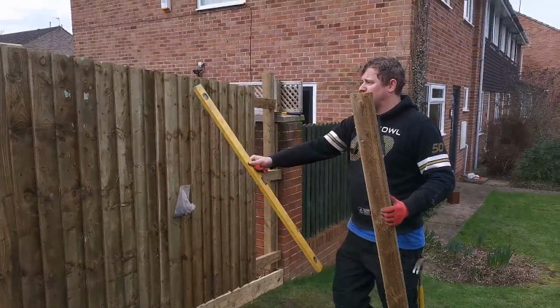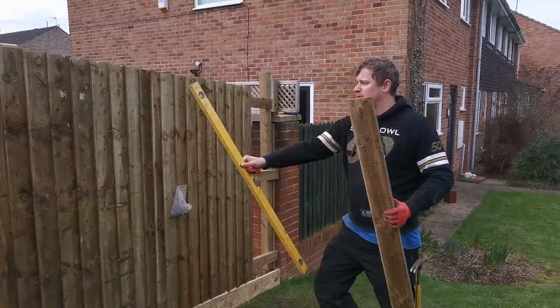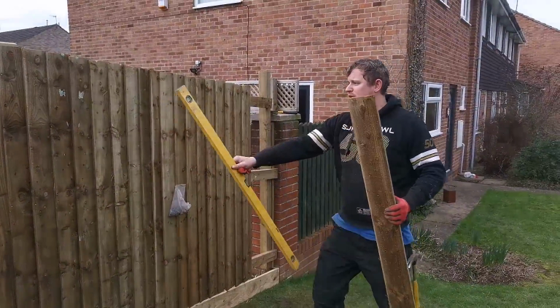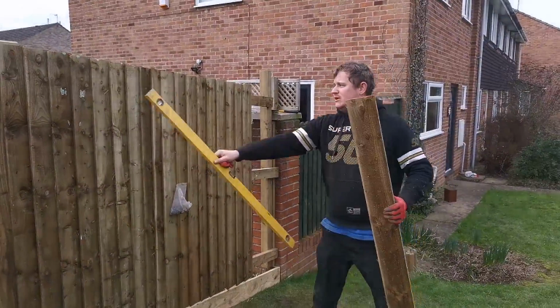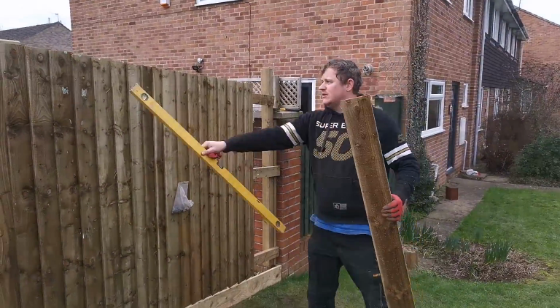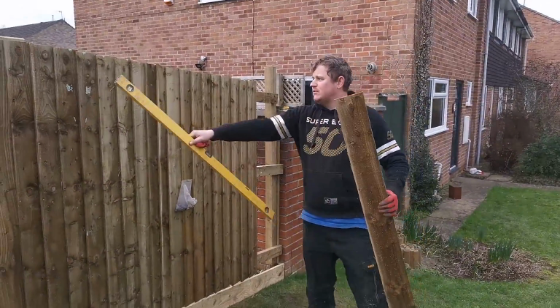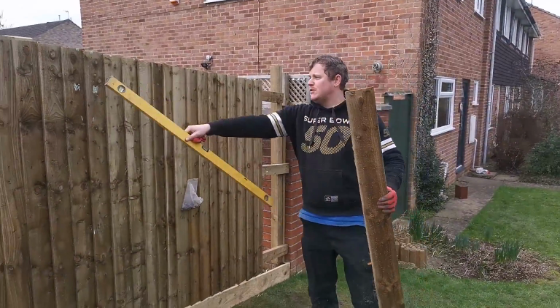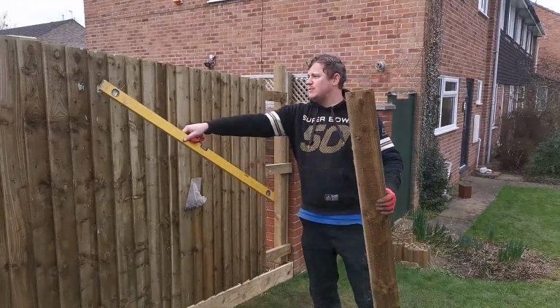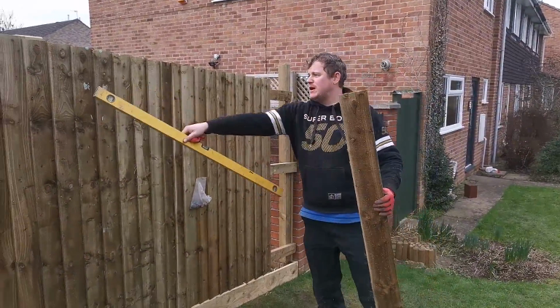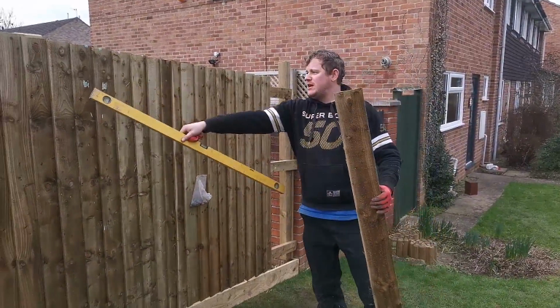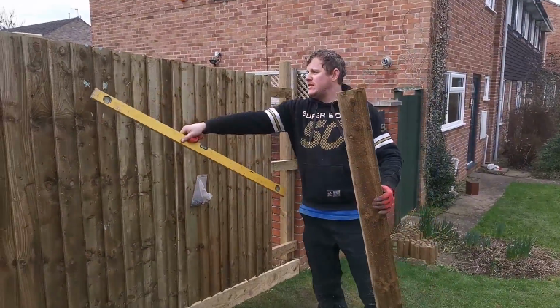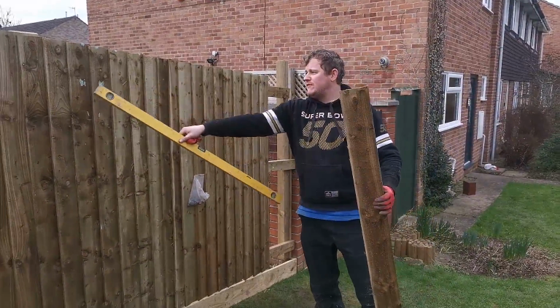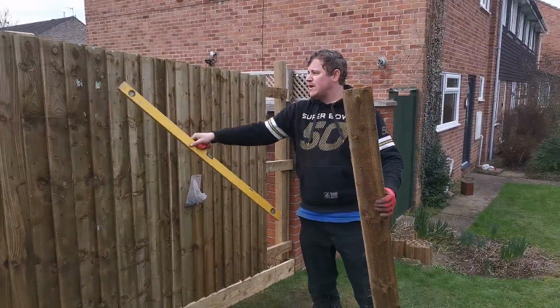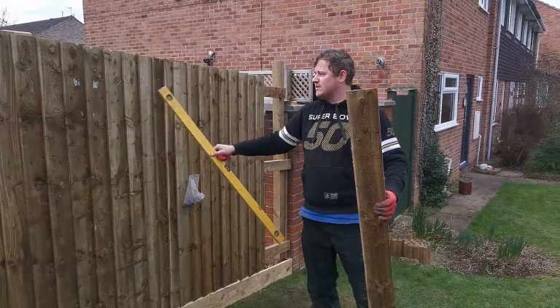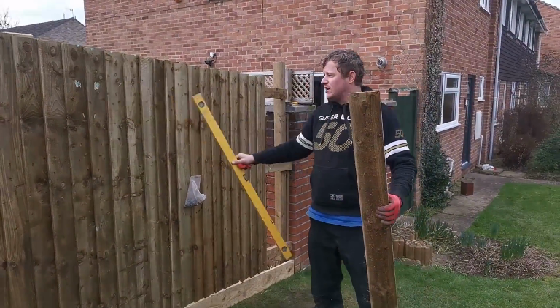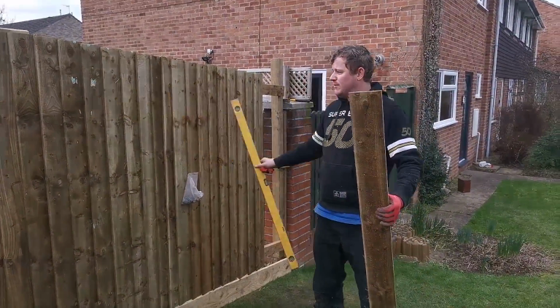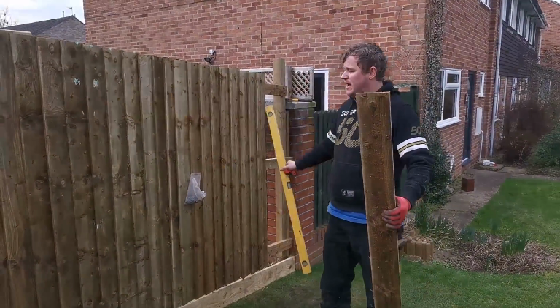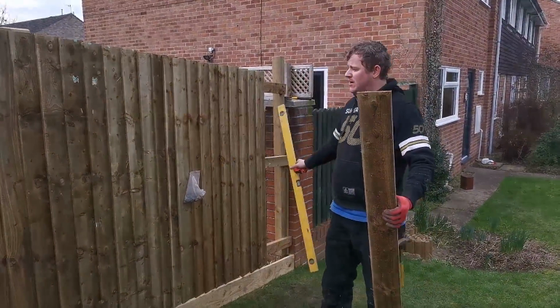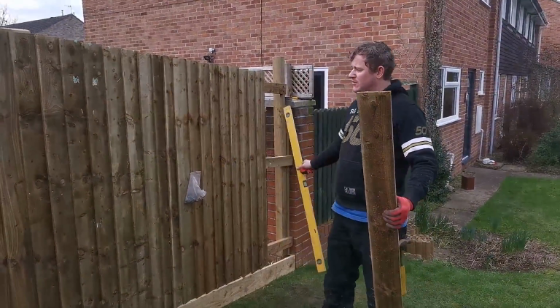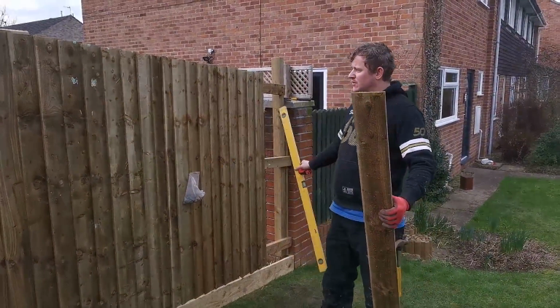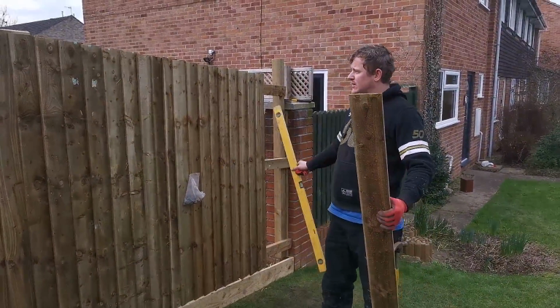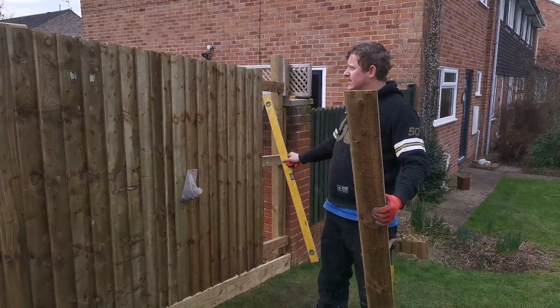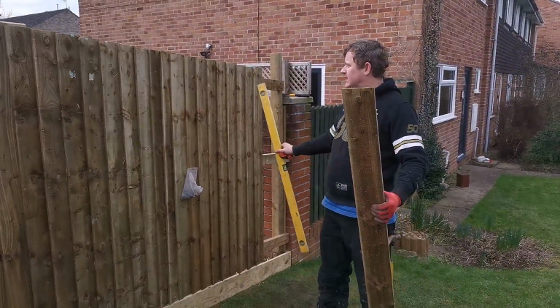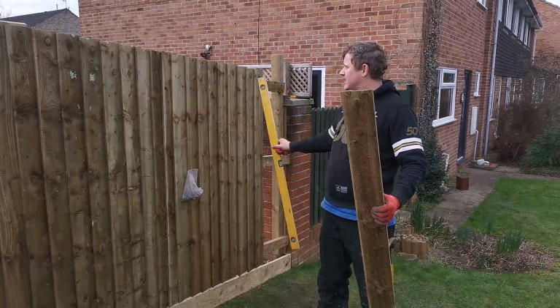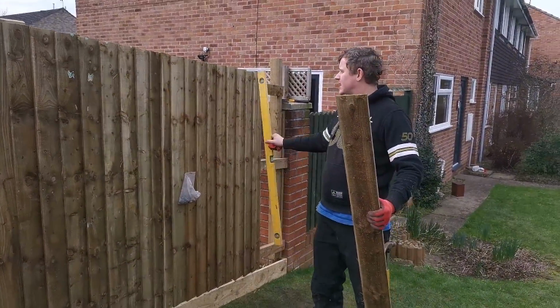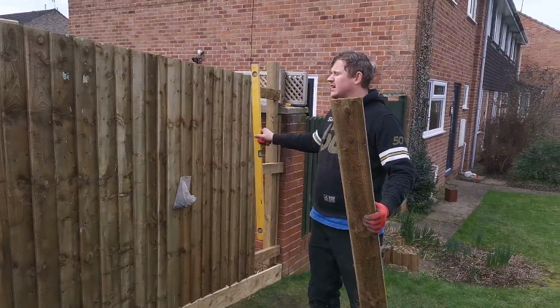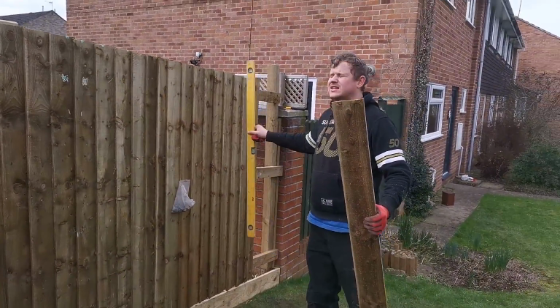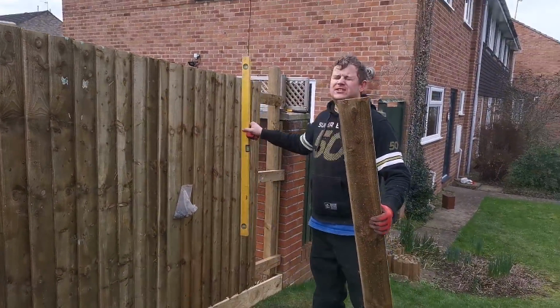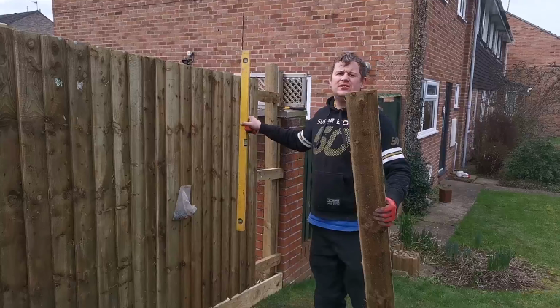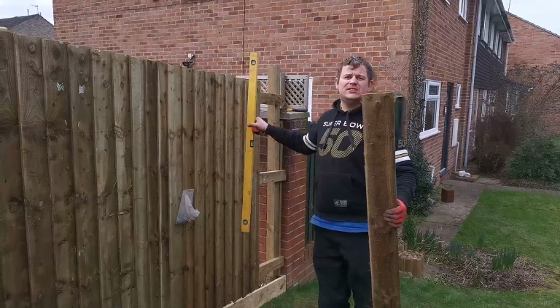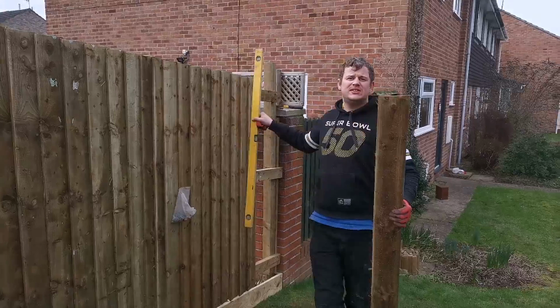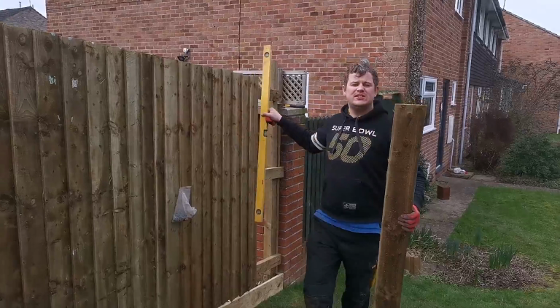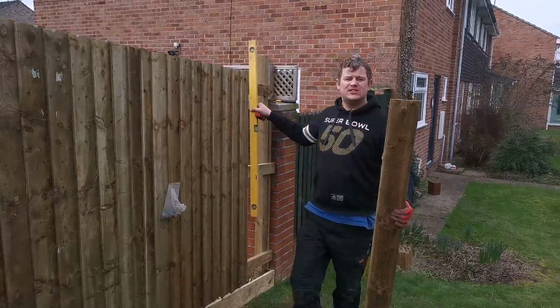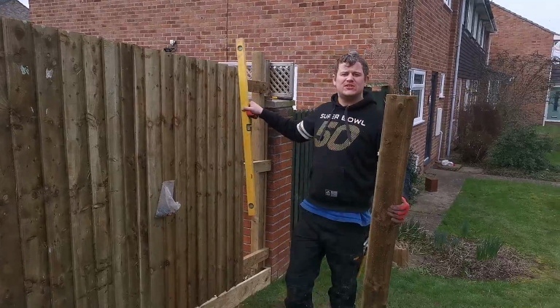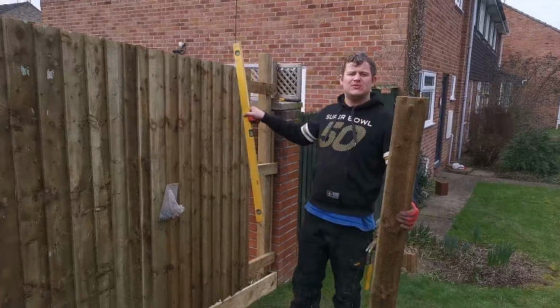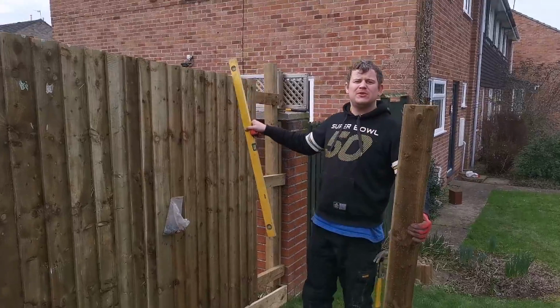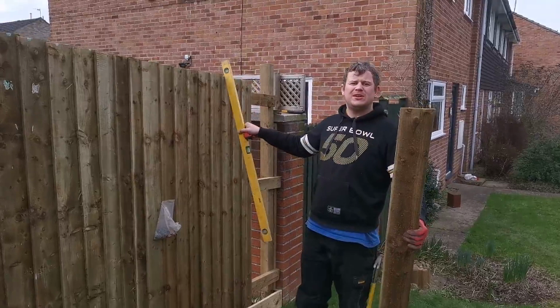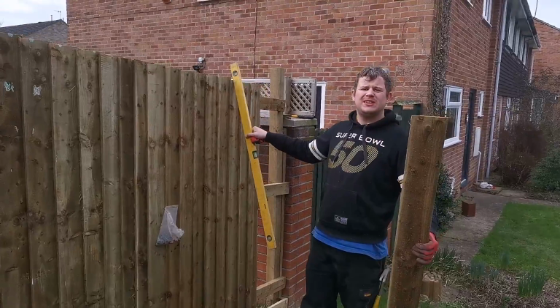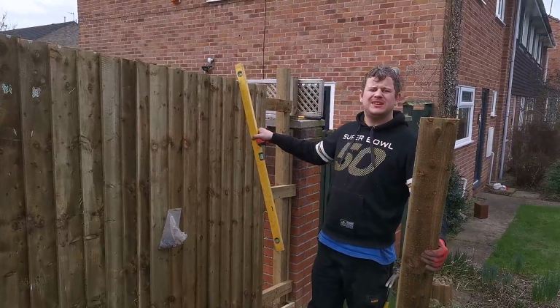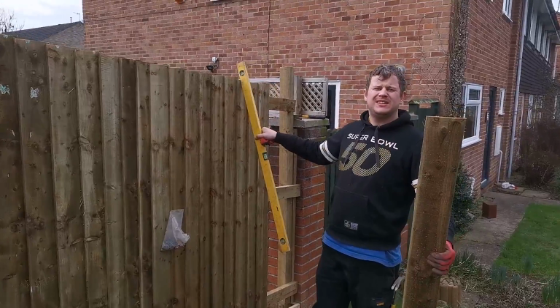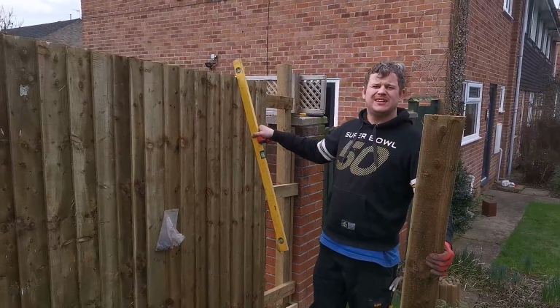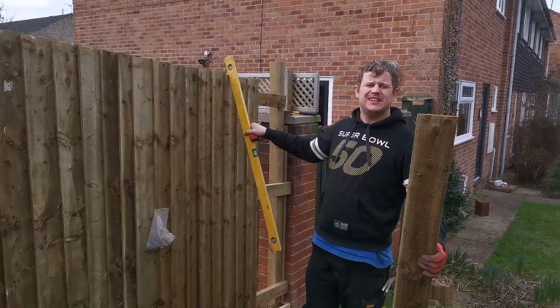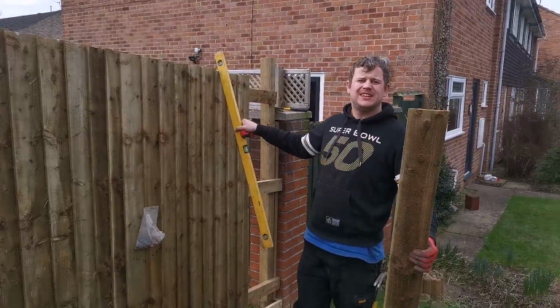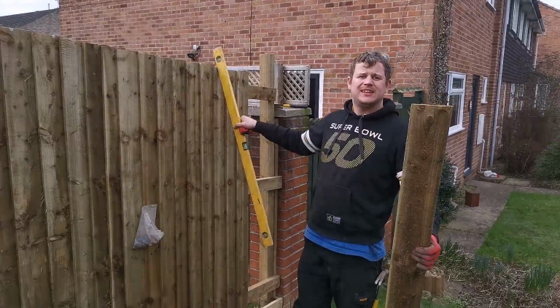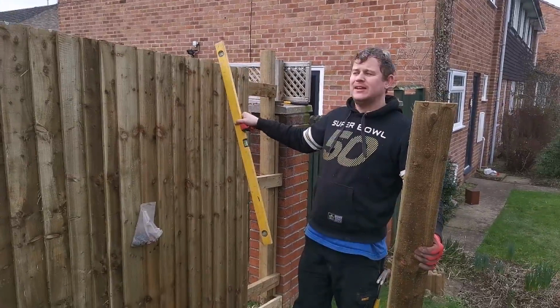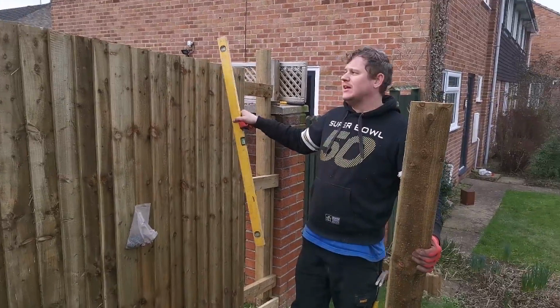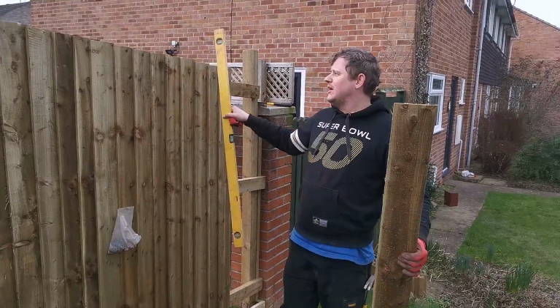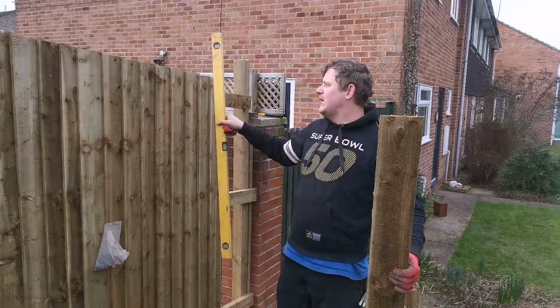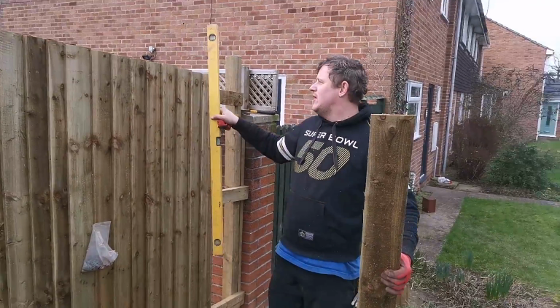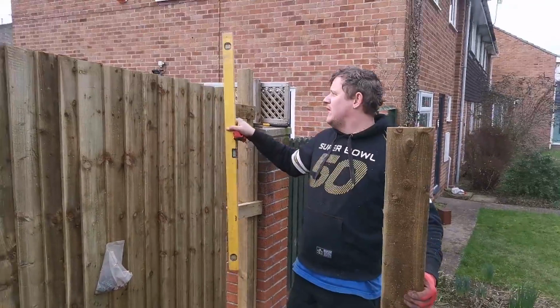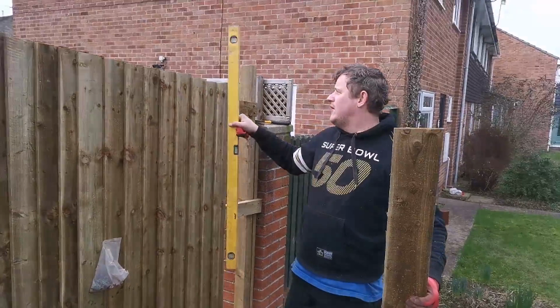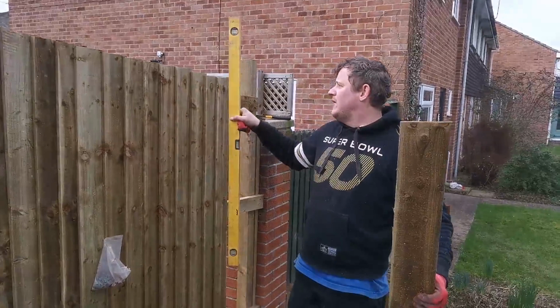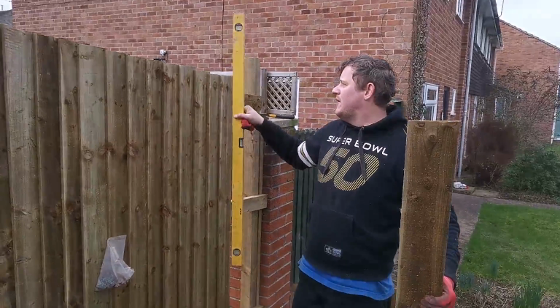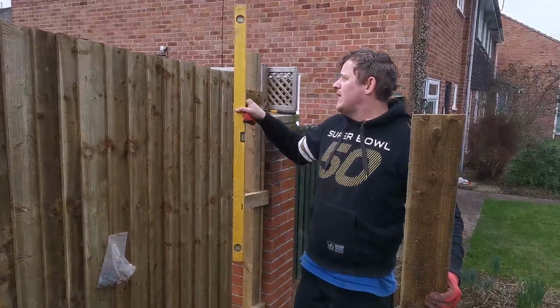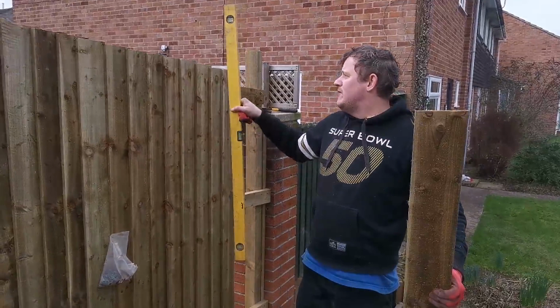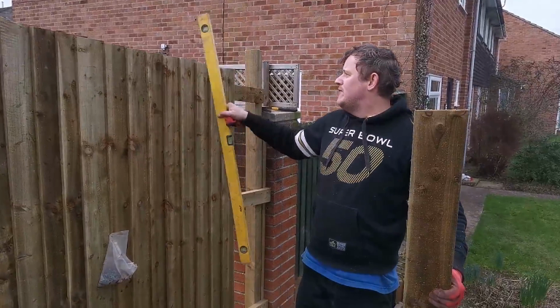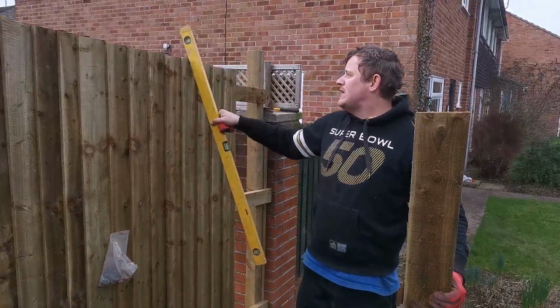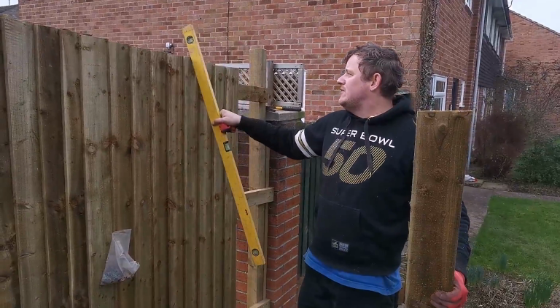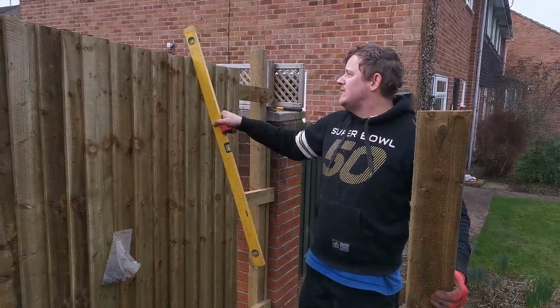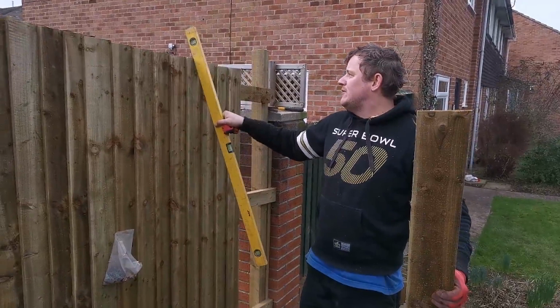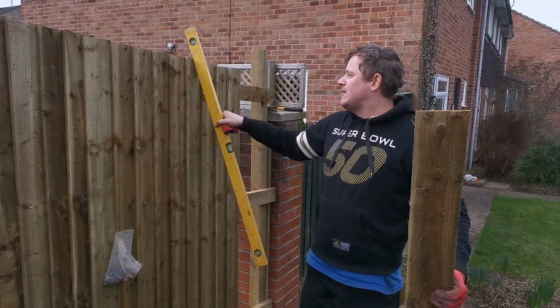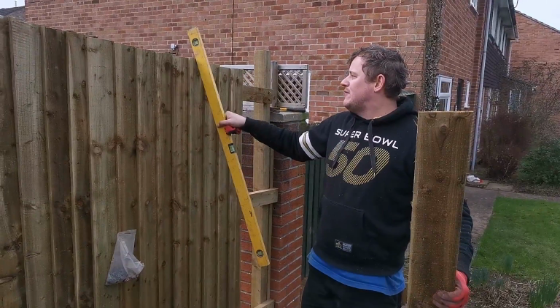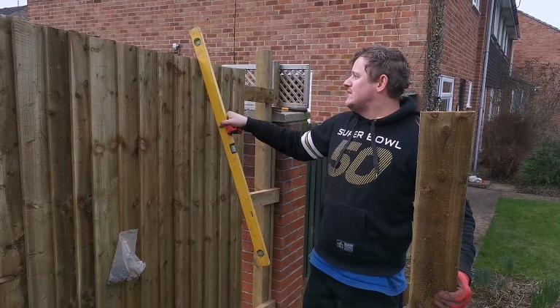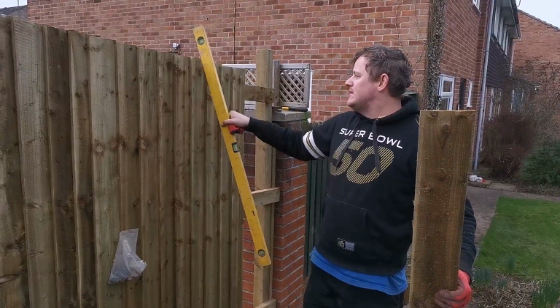So we're putting the fence up now. This is called feathered fencing.